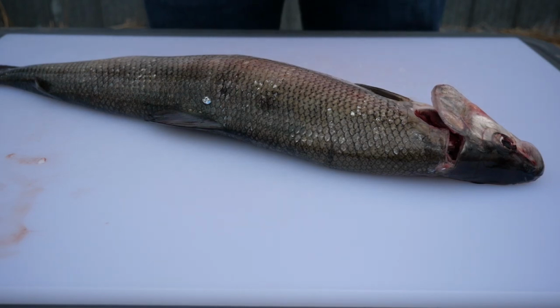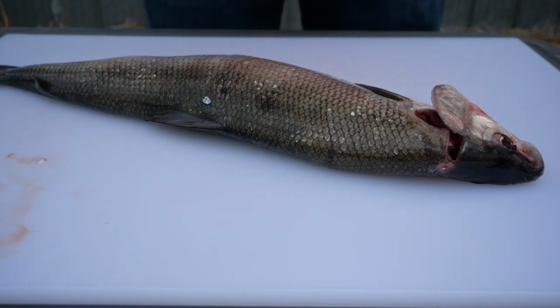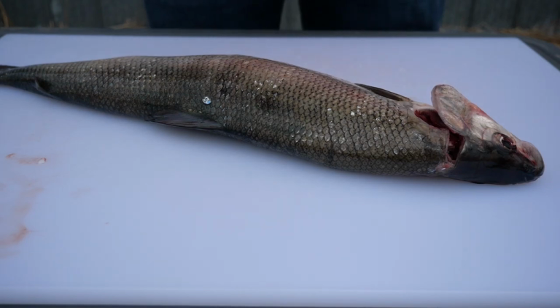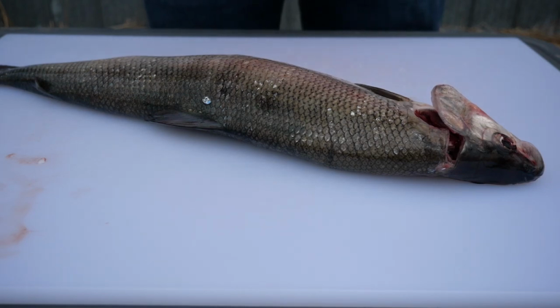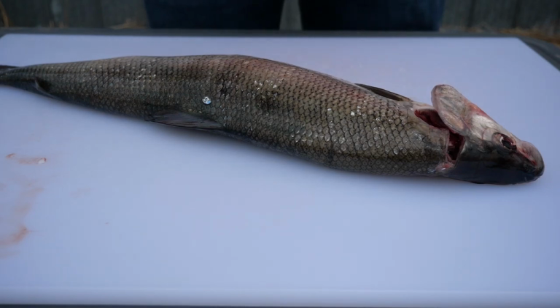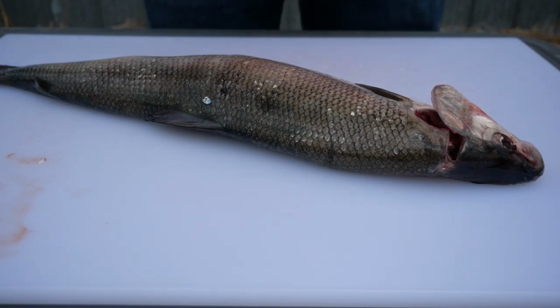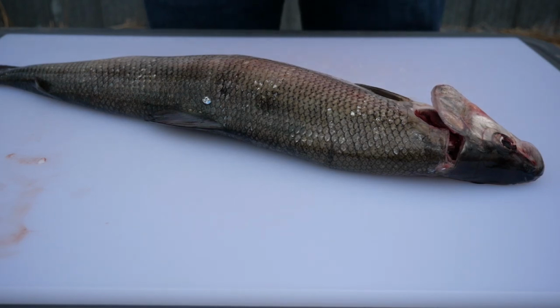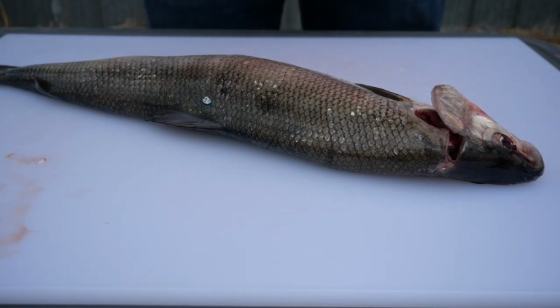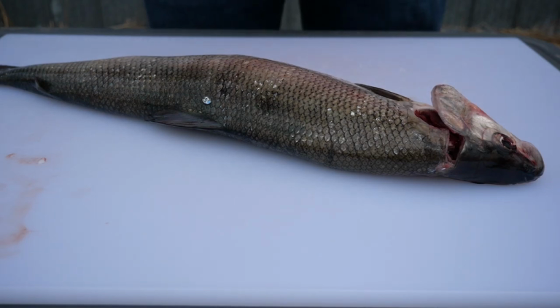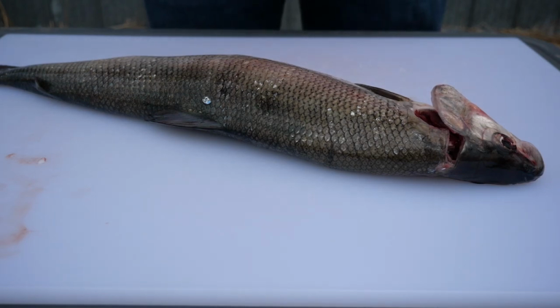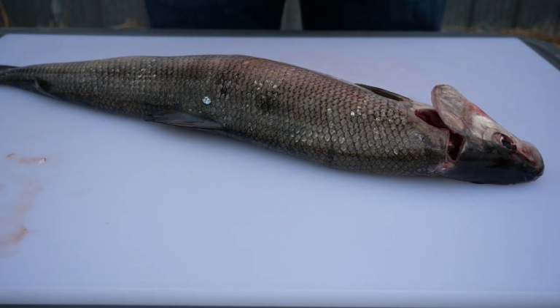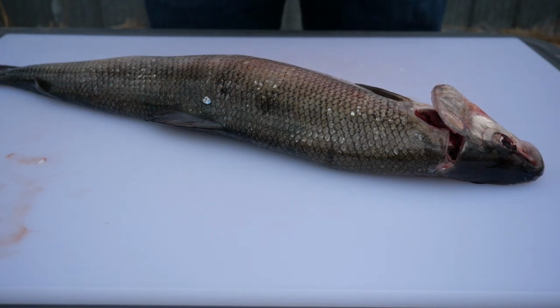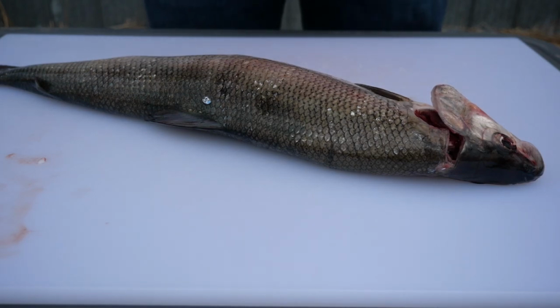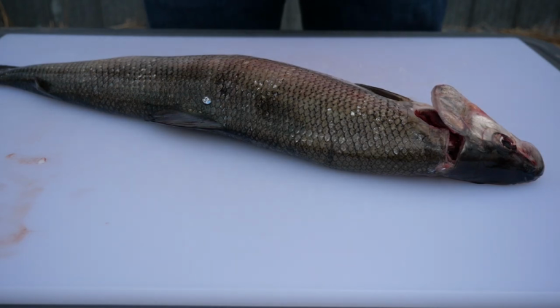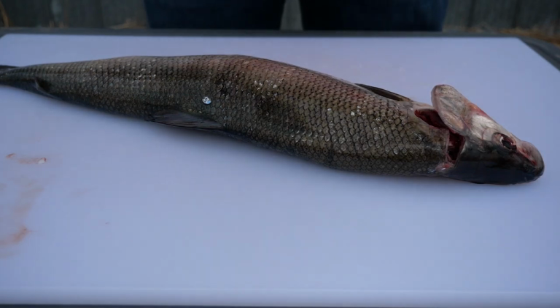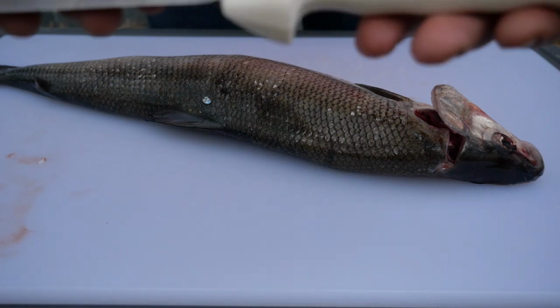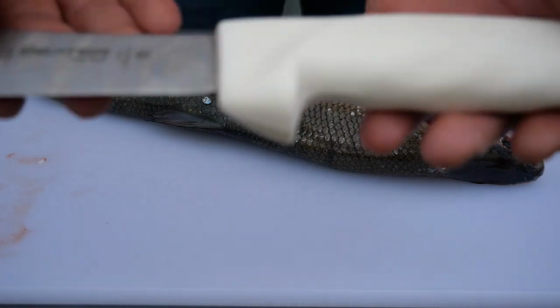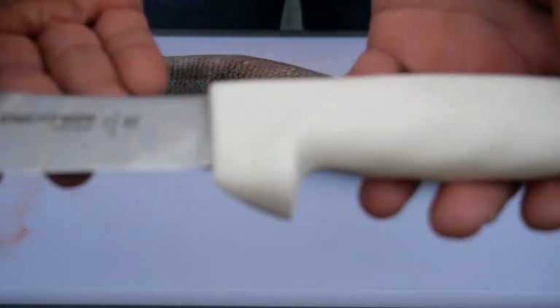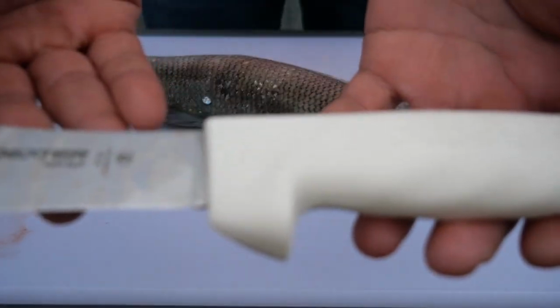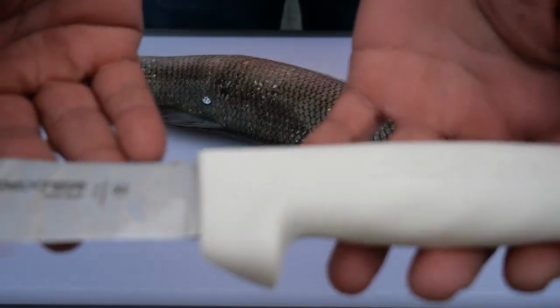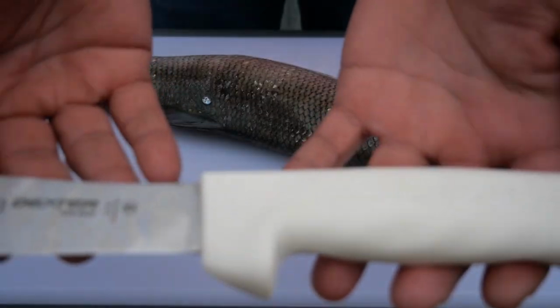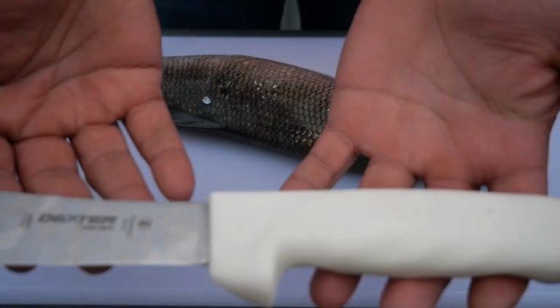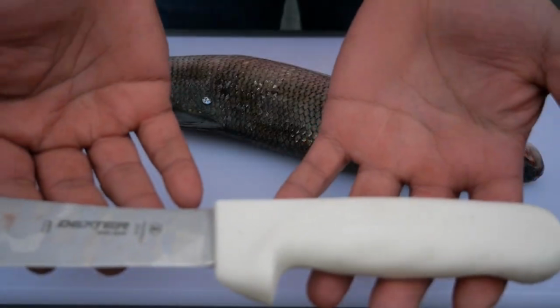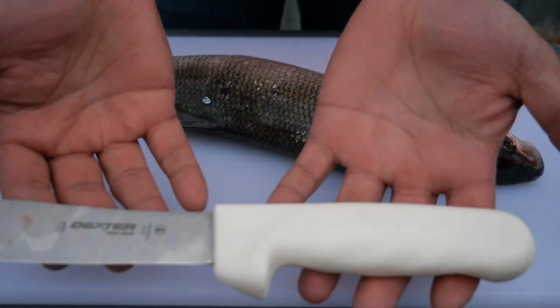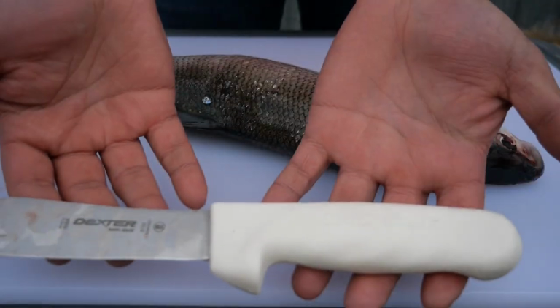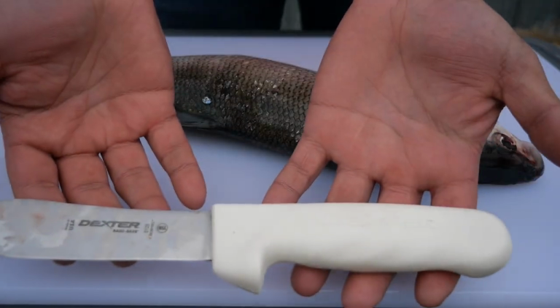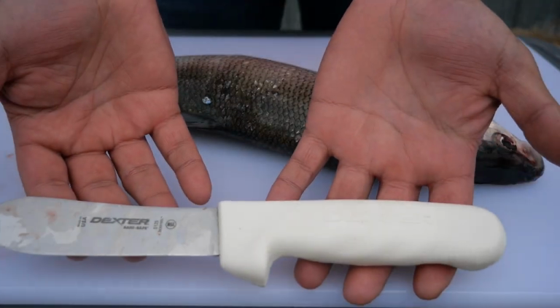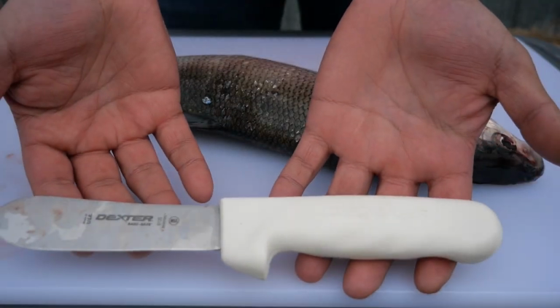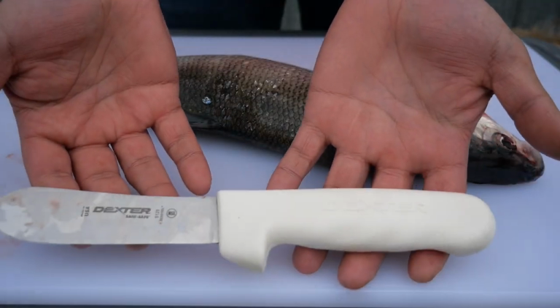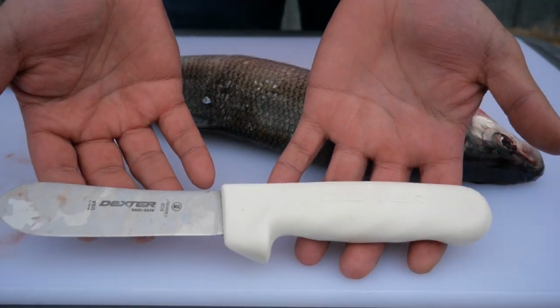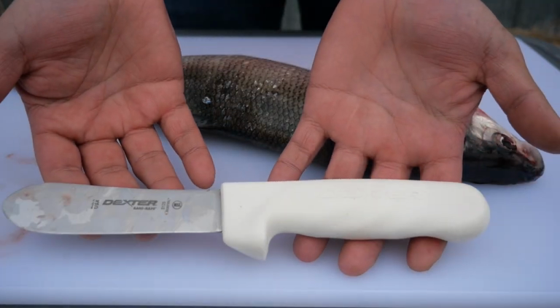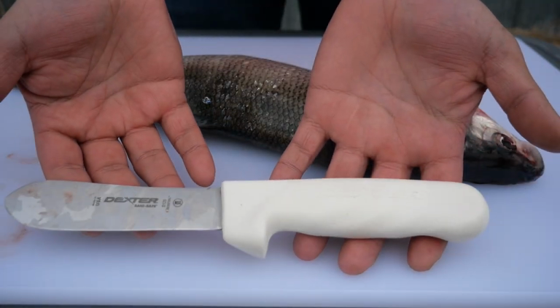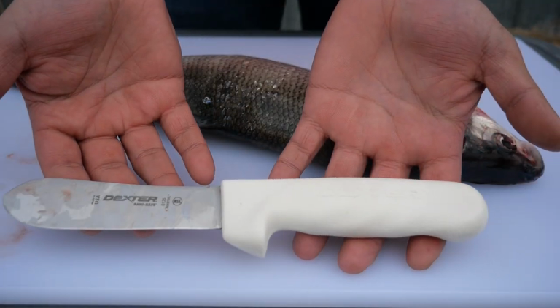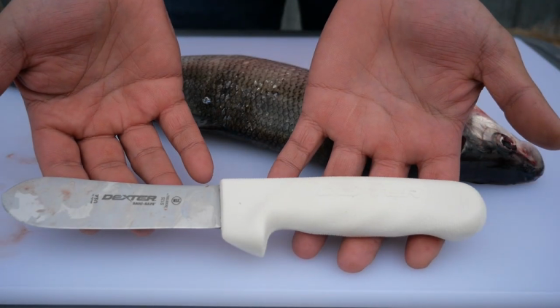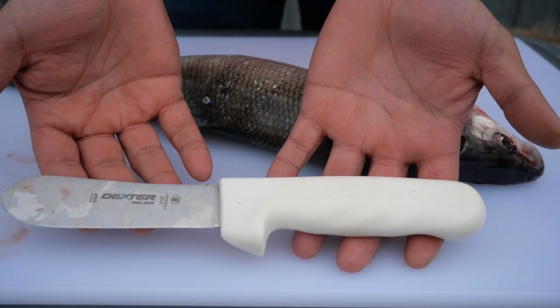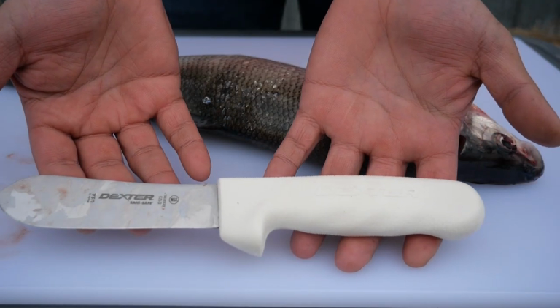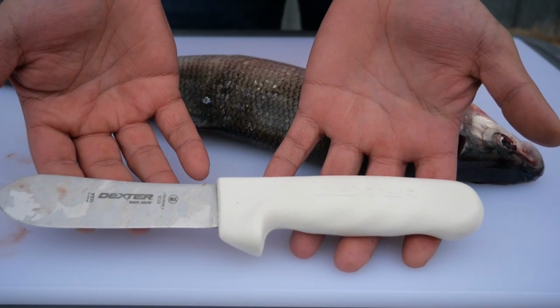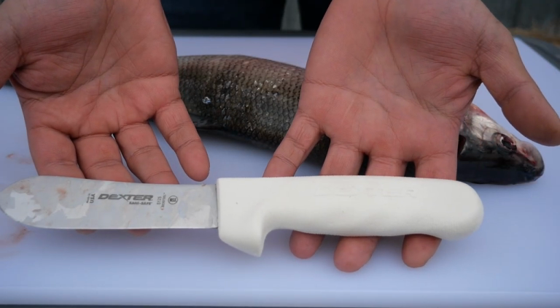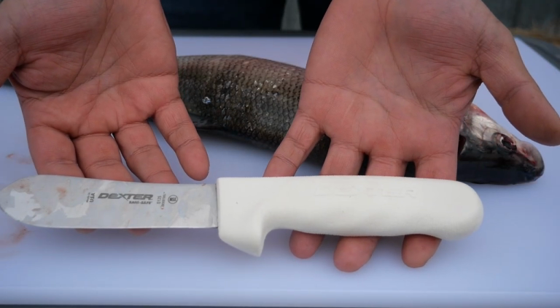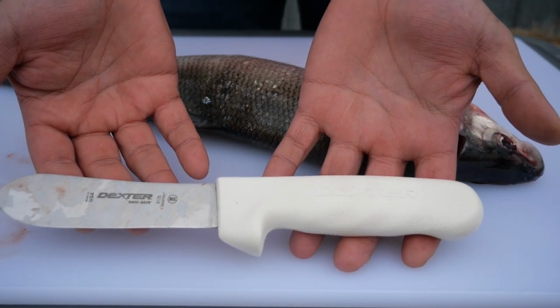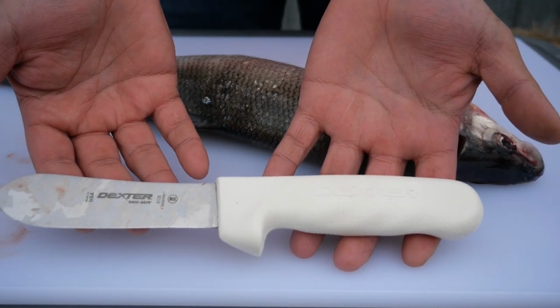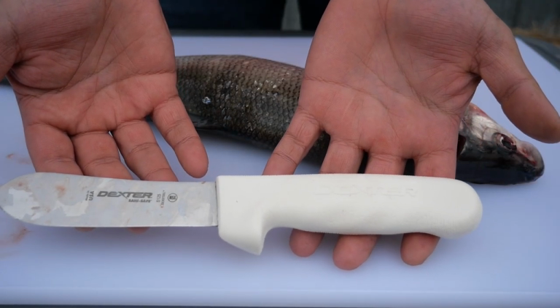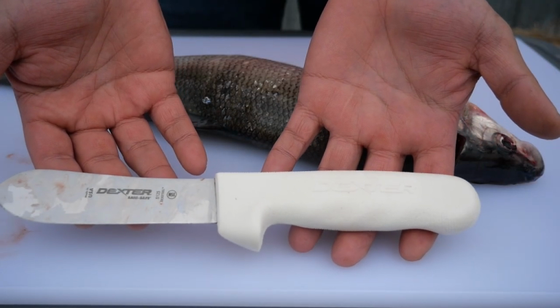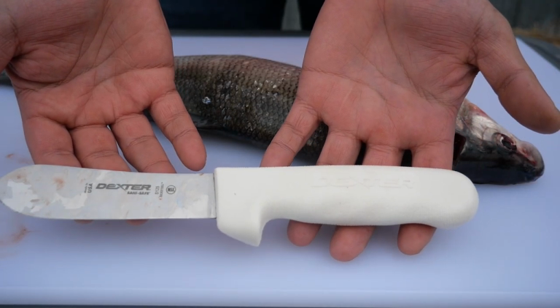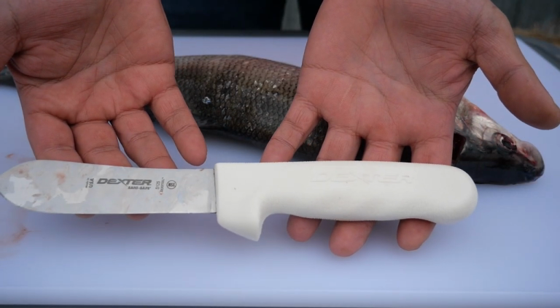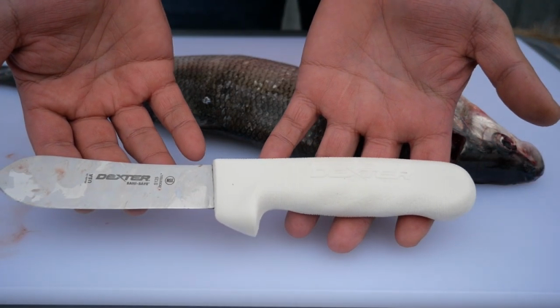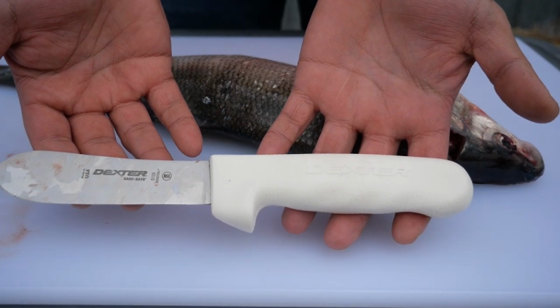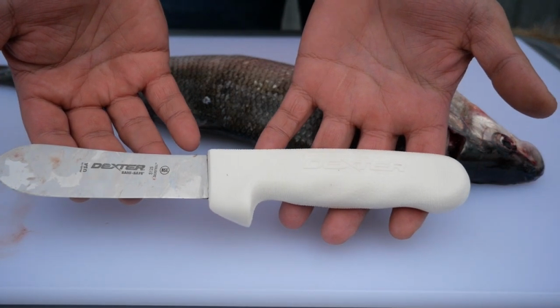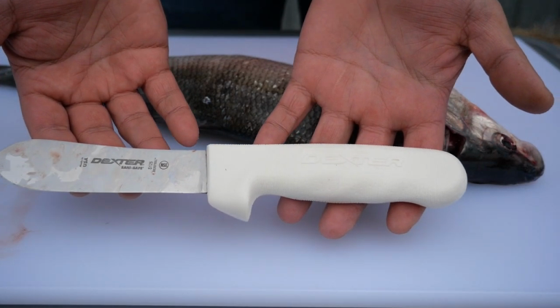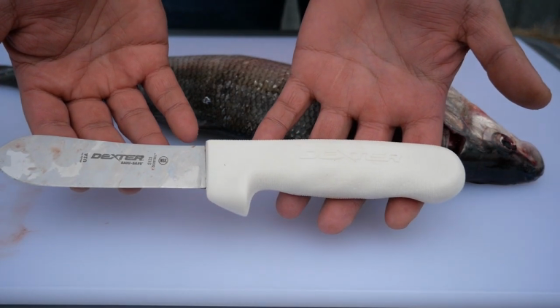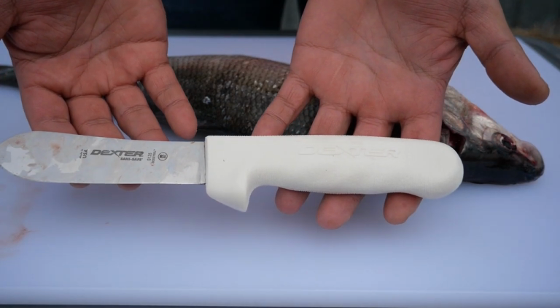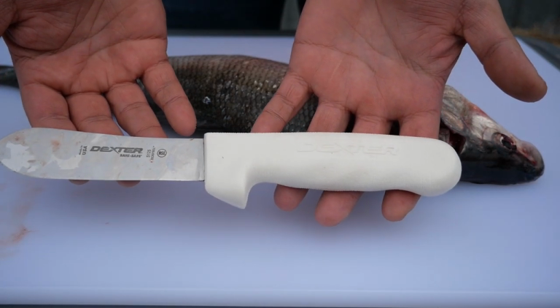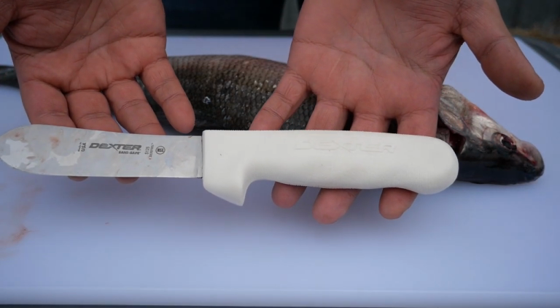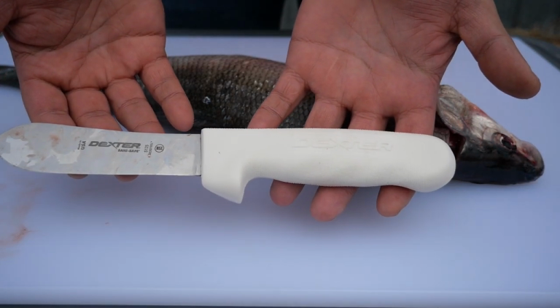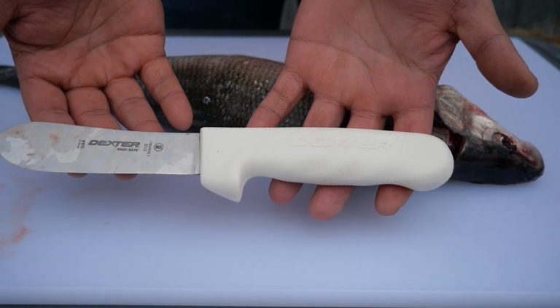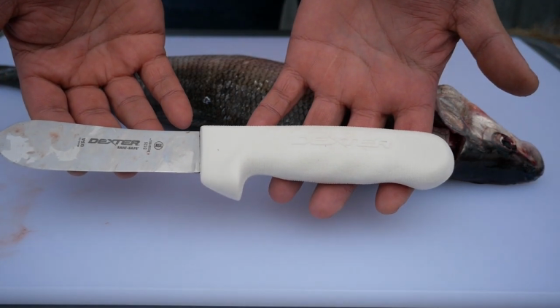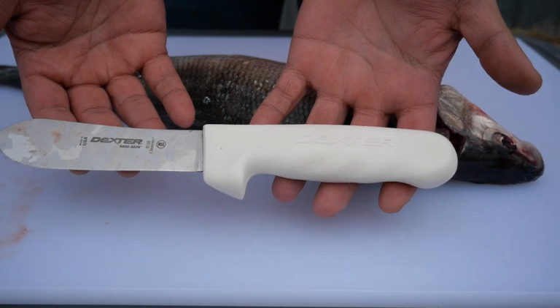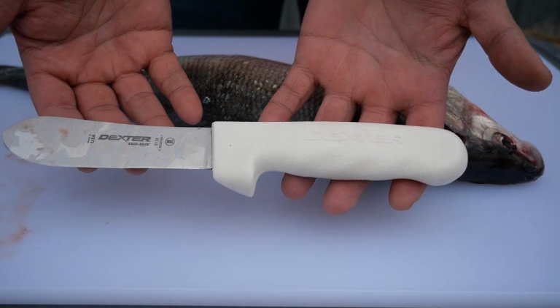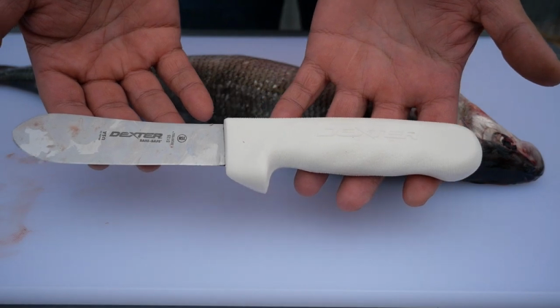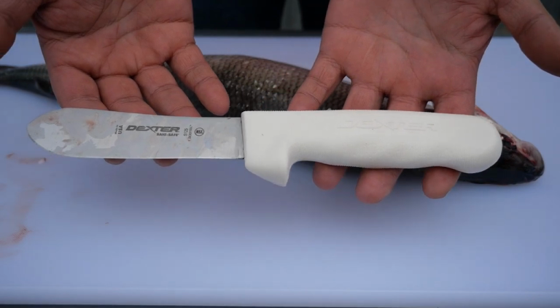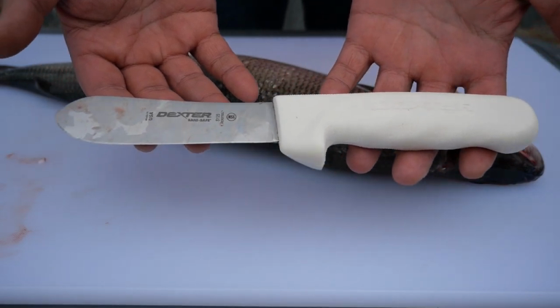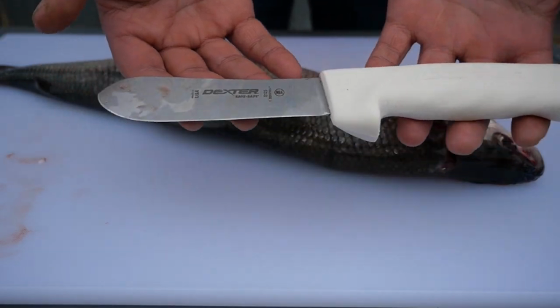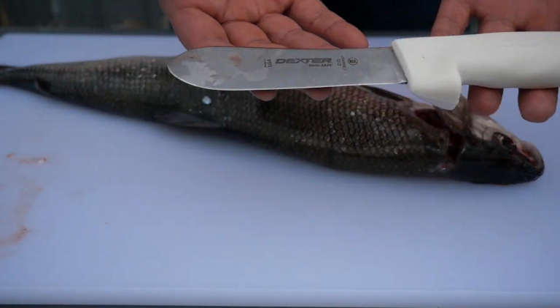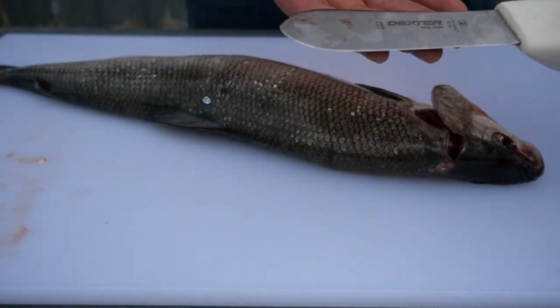To clean and scale a whitefish you will need at least one knife. This is a gutting knife. Its rounded tip and broad blade makes it easier to scale the fish and remove organs.